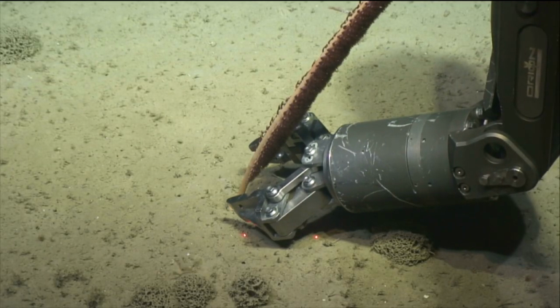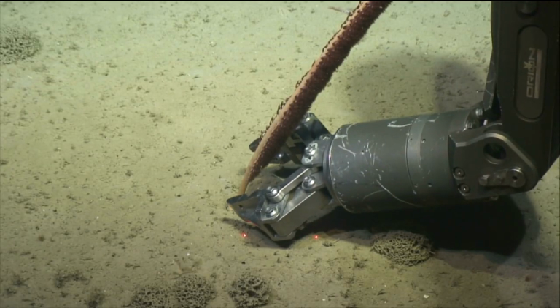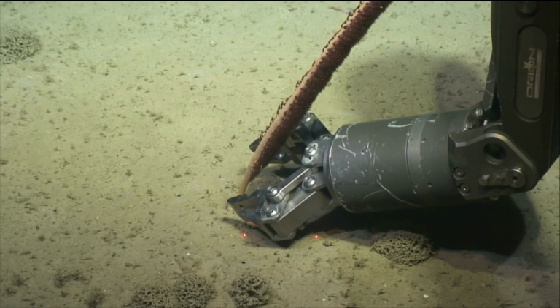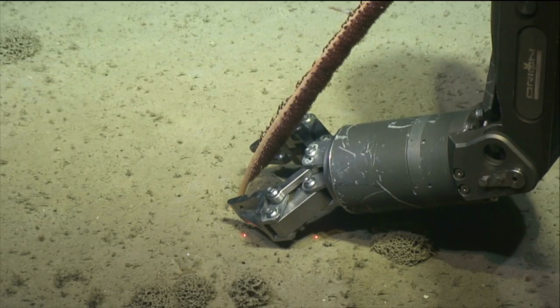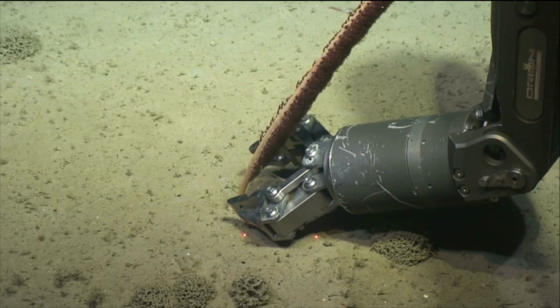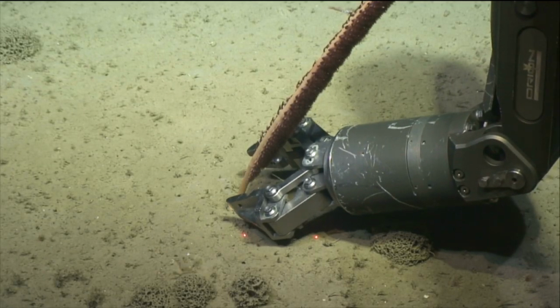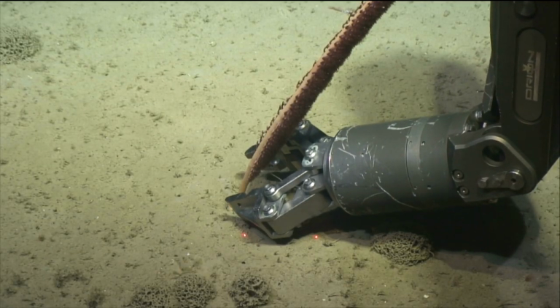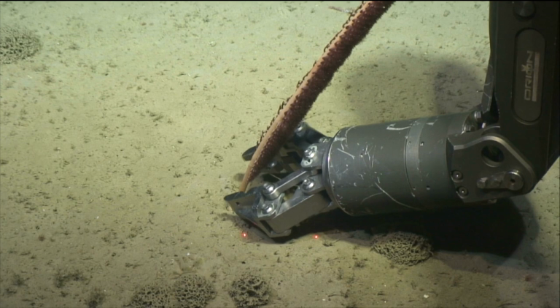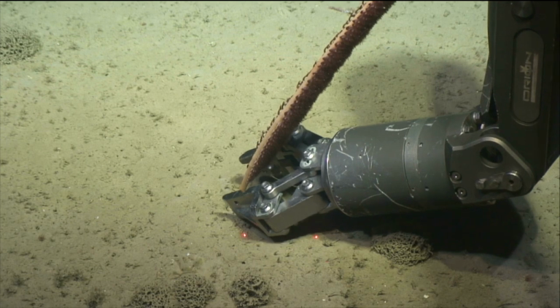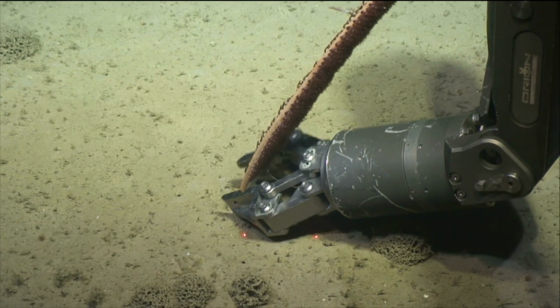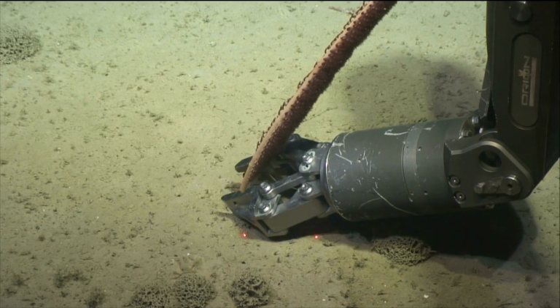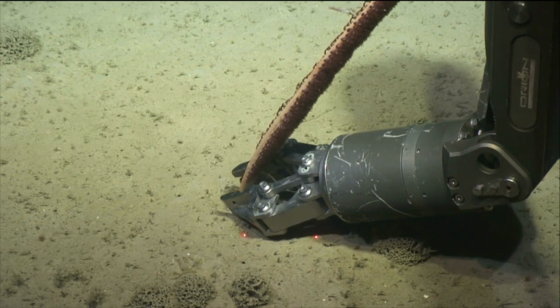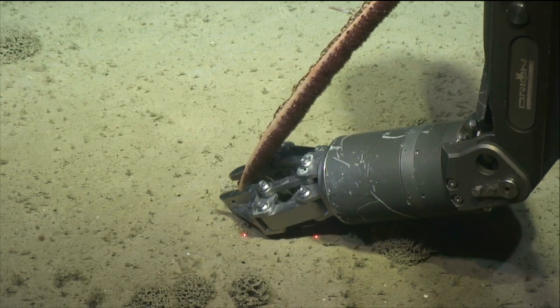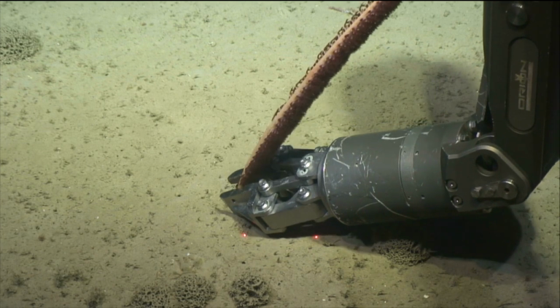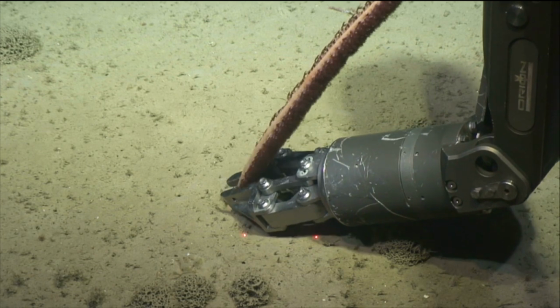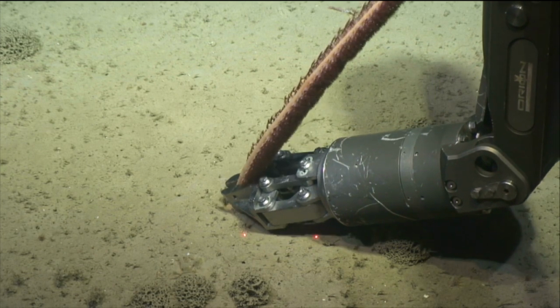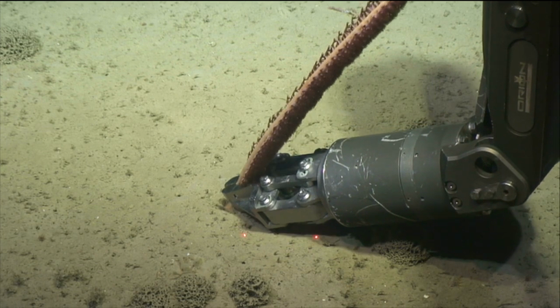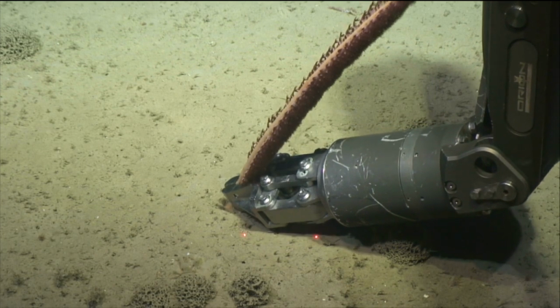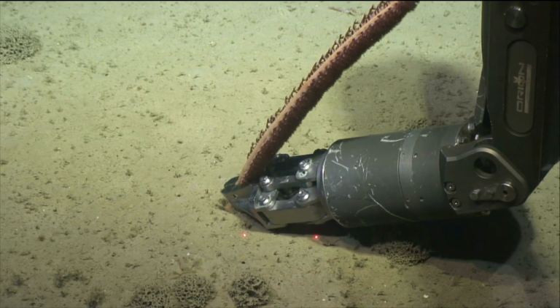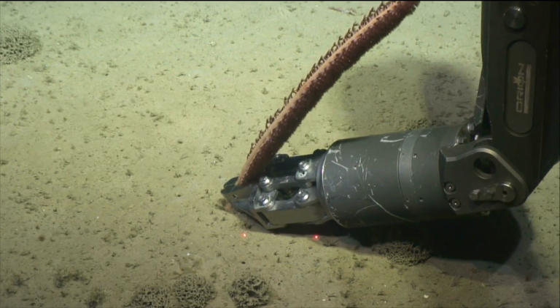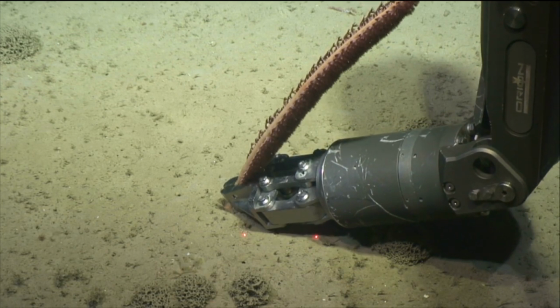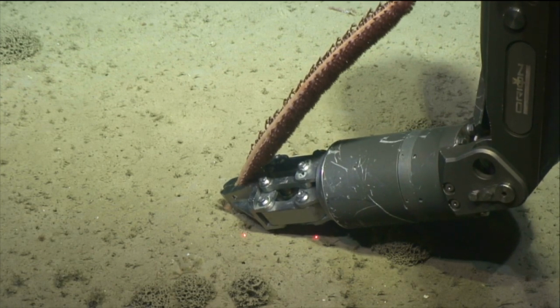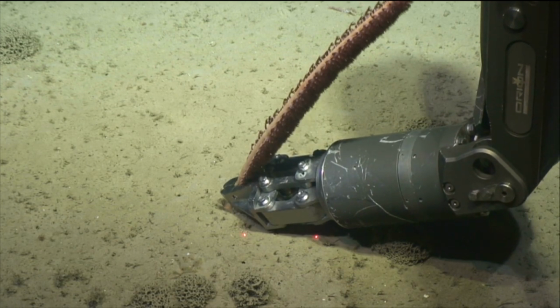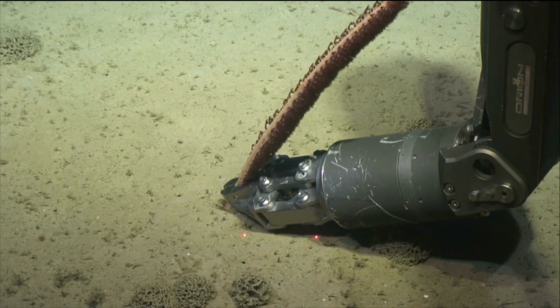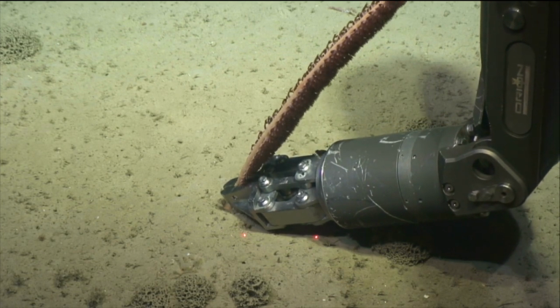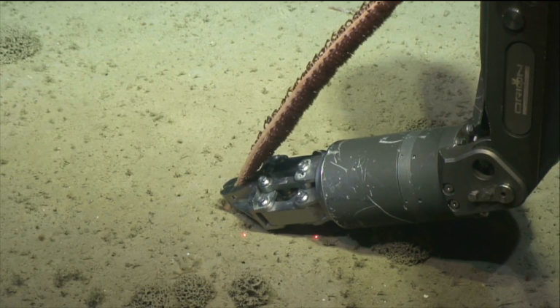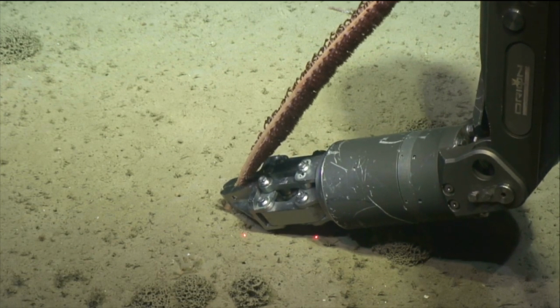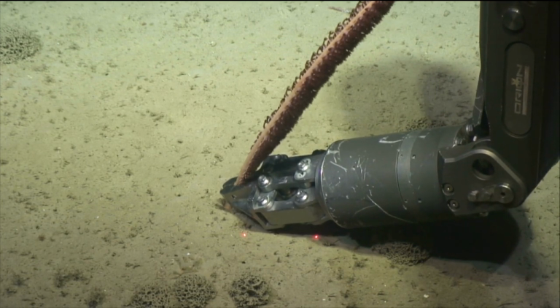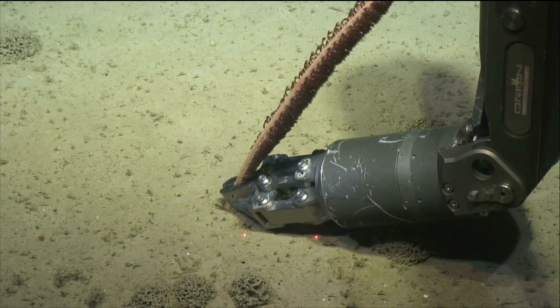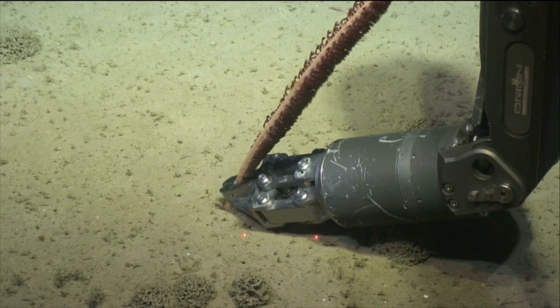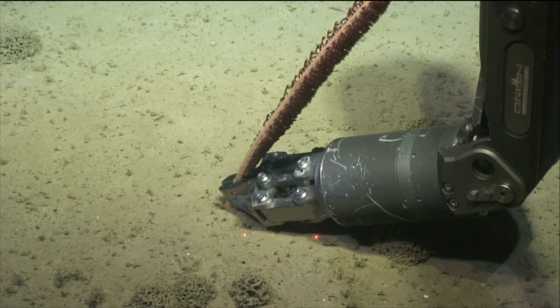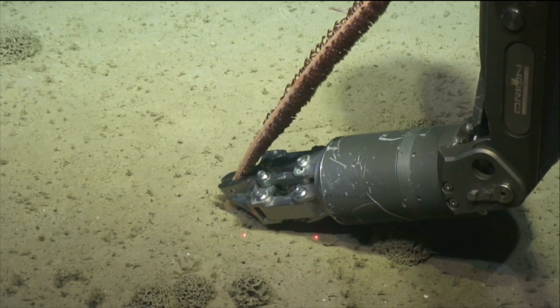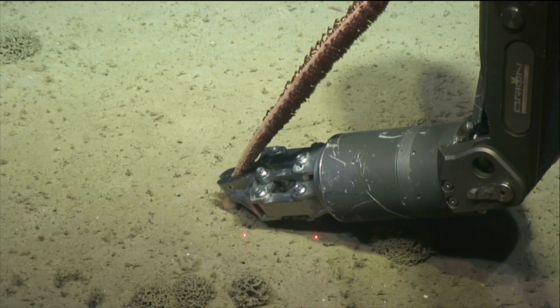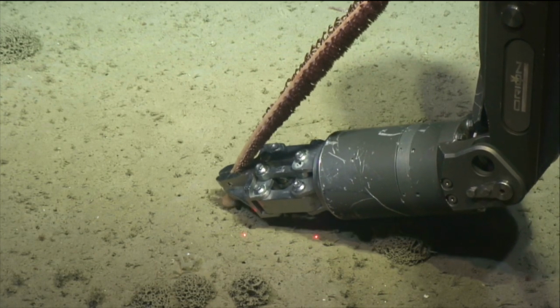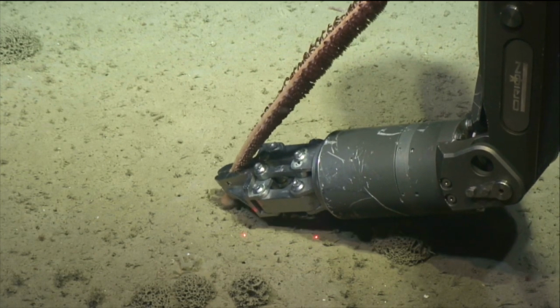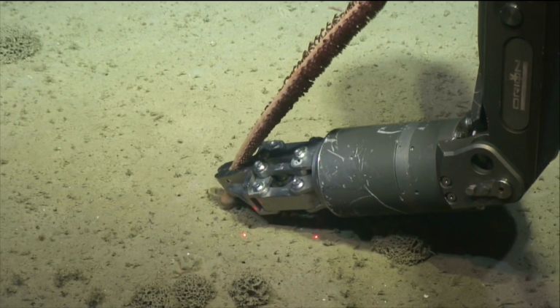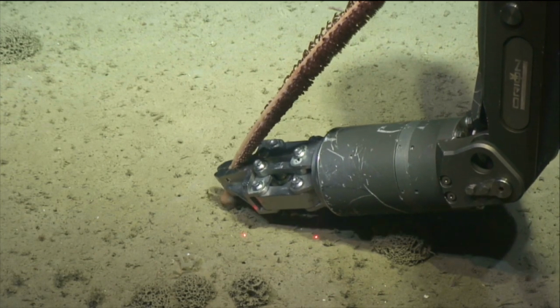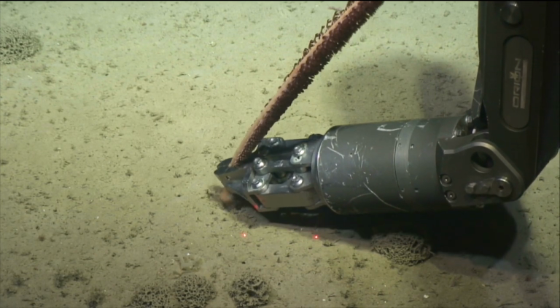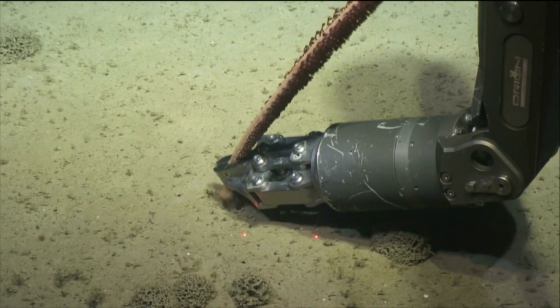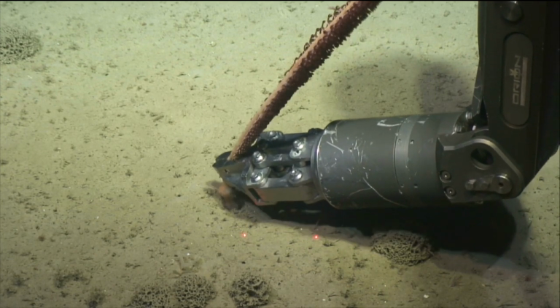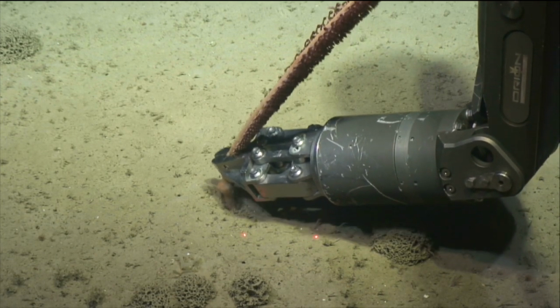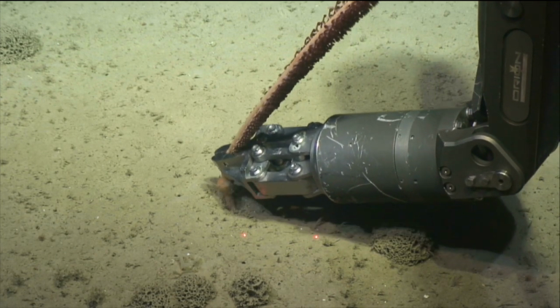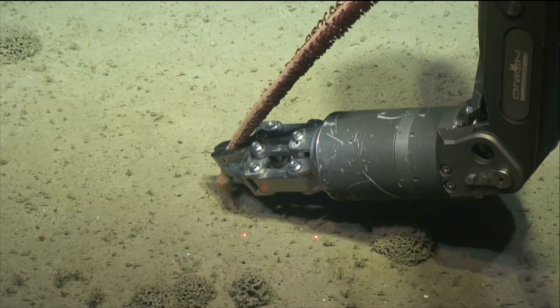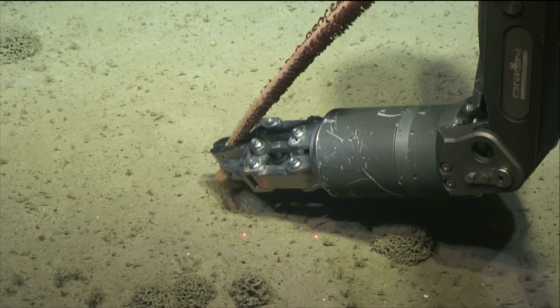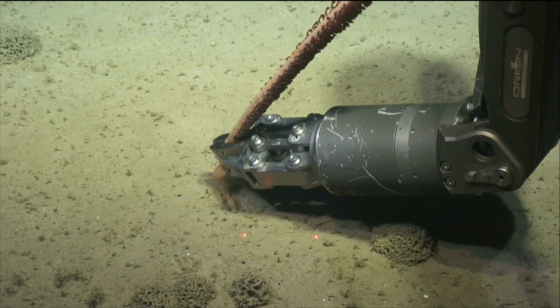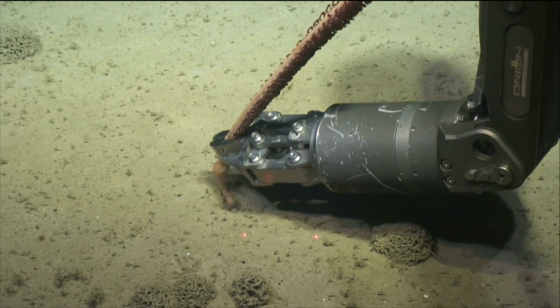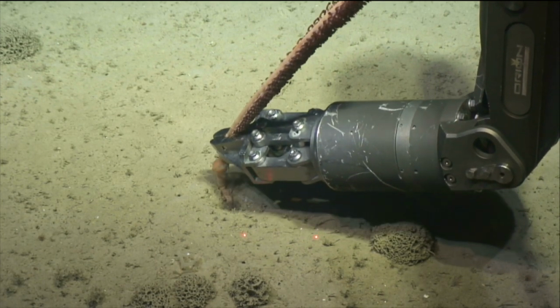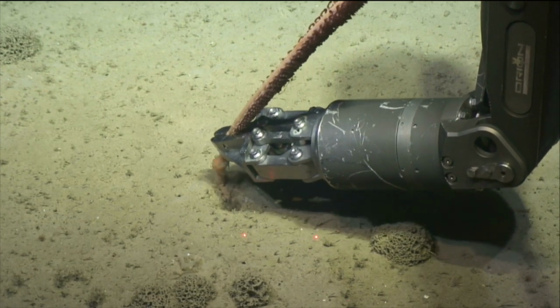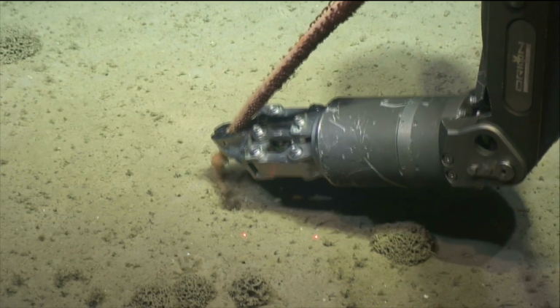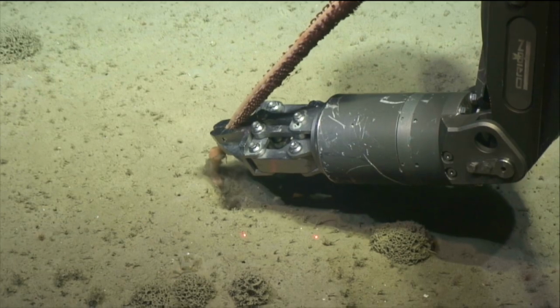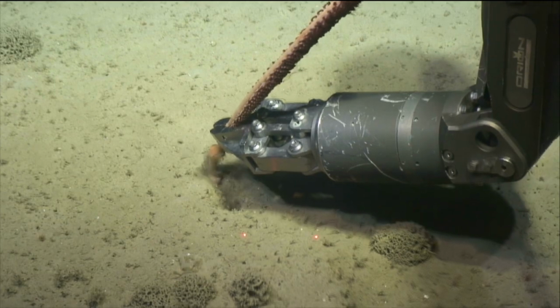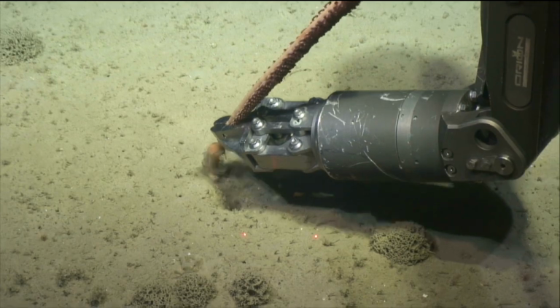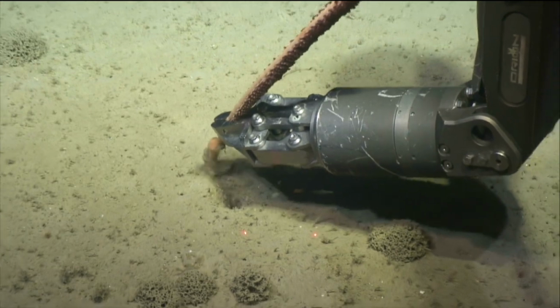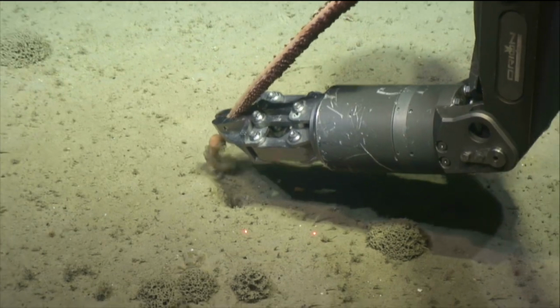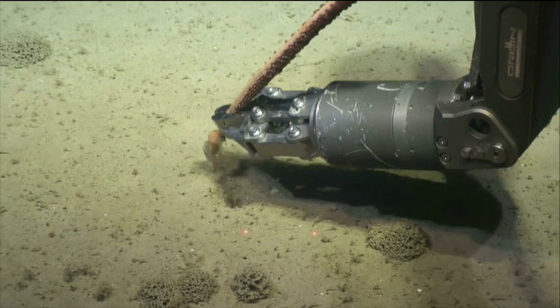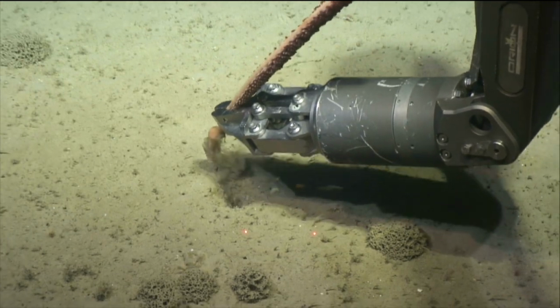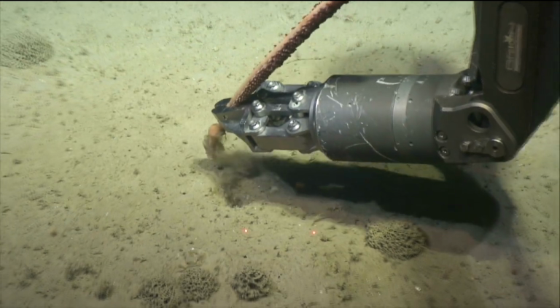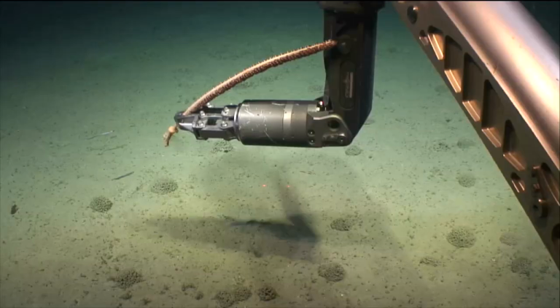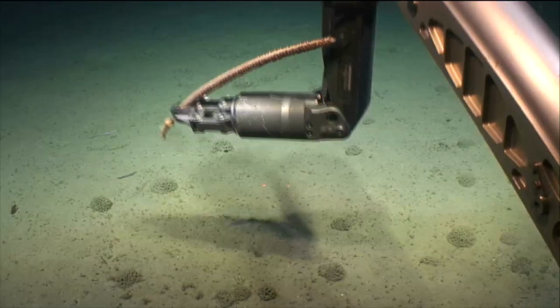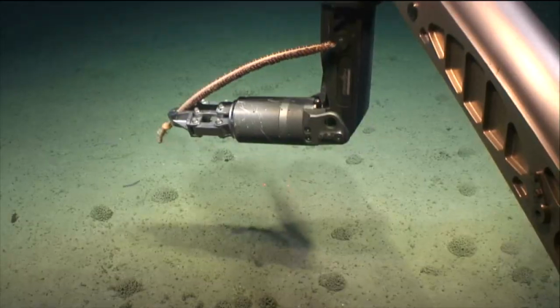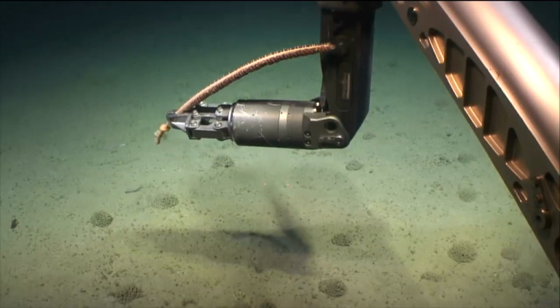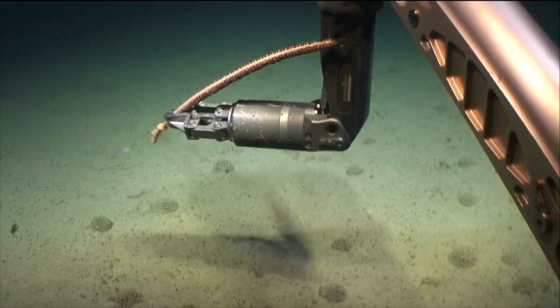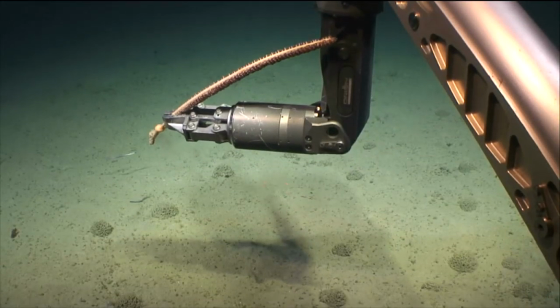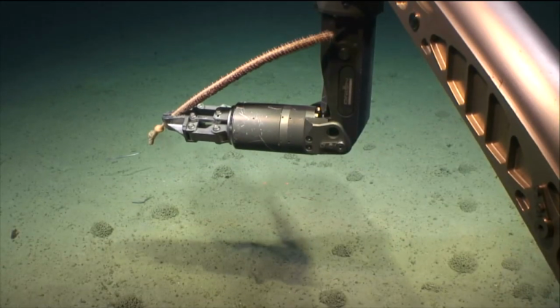Now the ROV is carefully sampling this animal. We think it's a seapen, a type of soft coral.